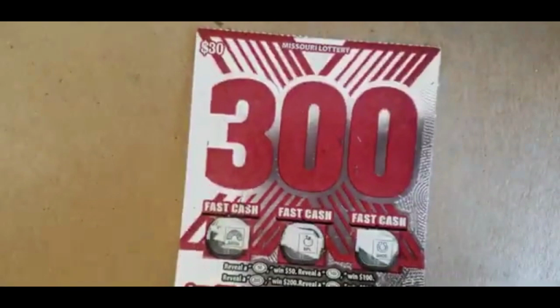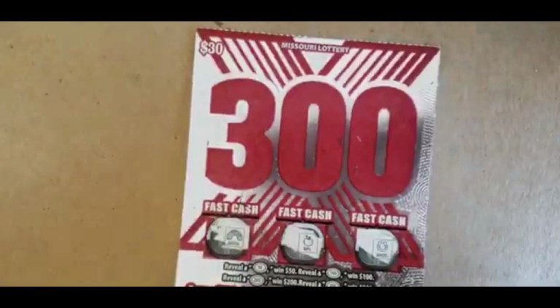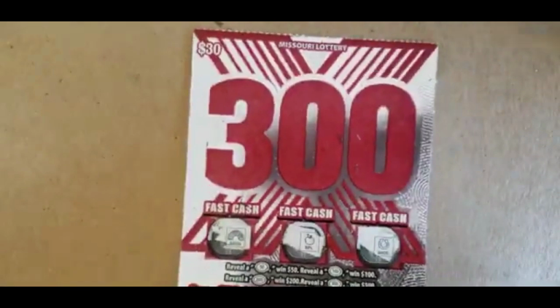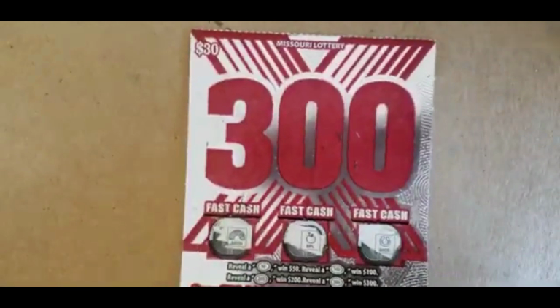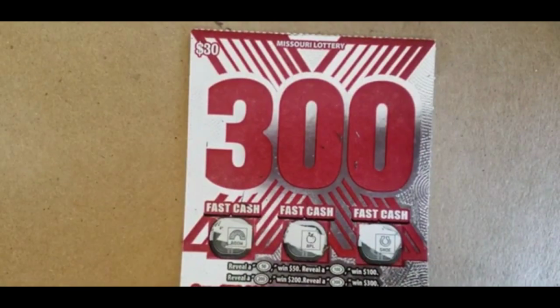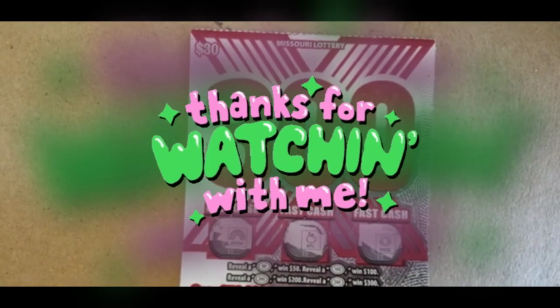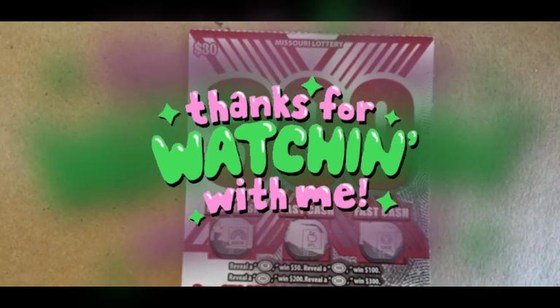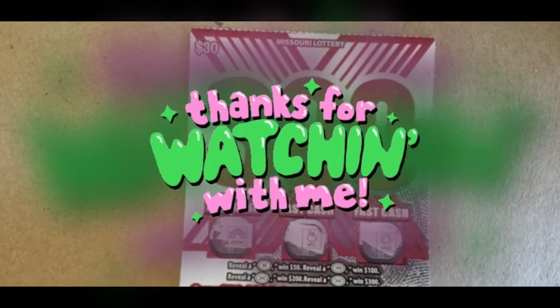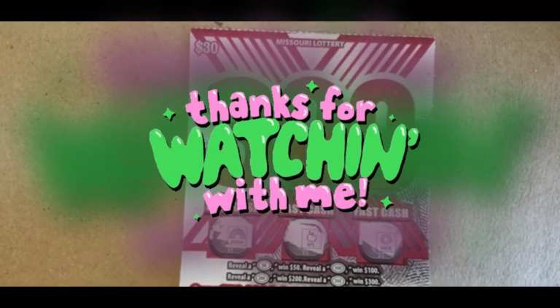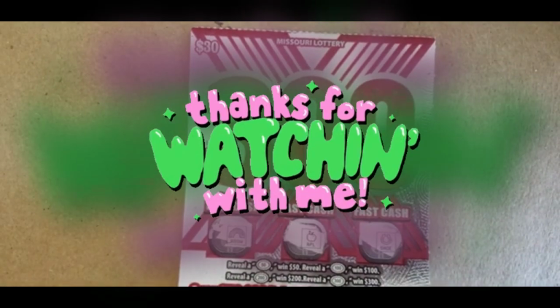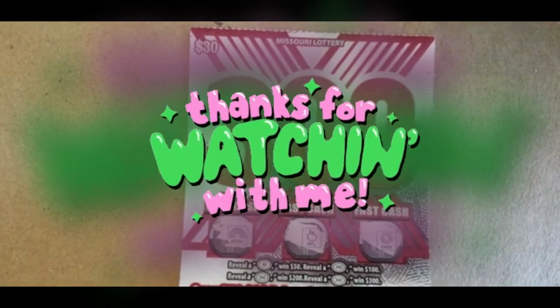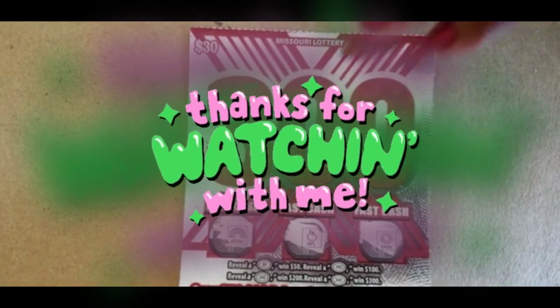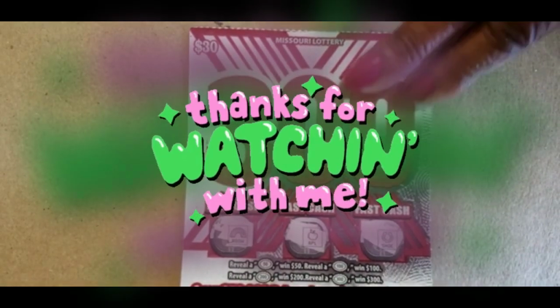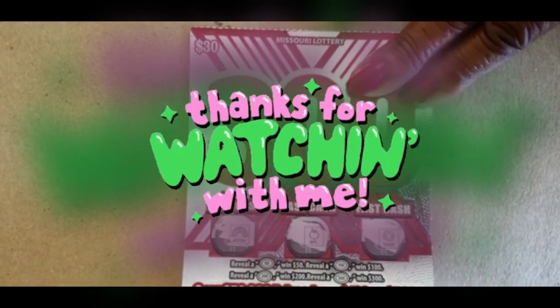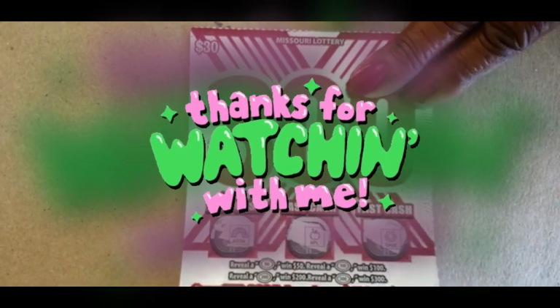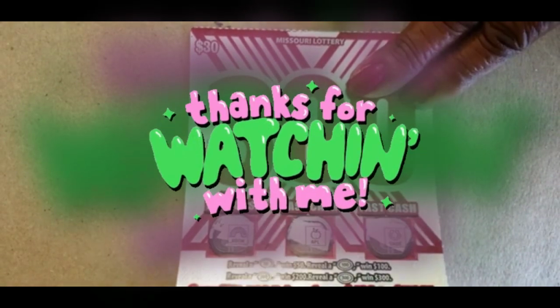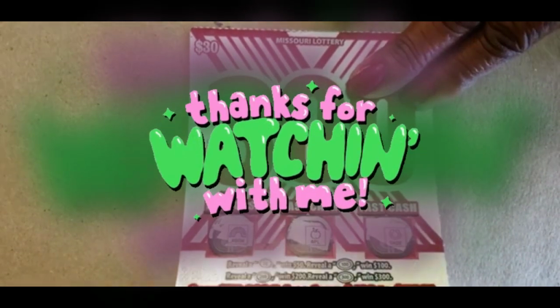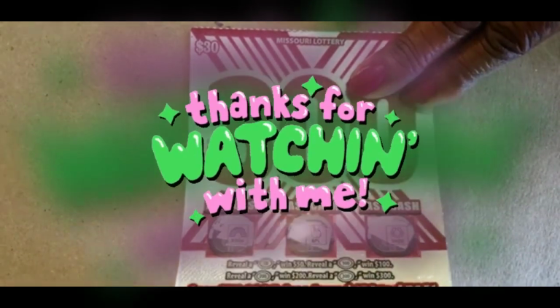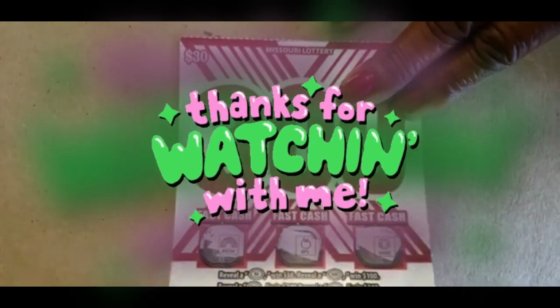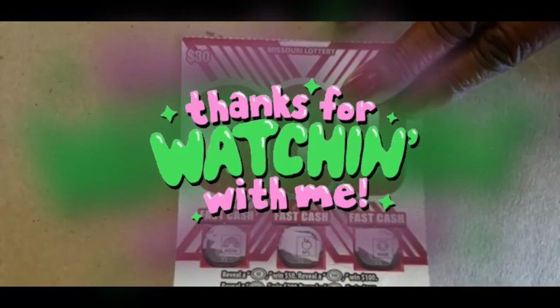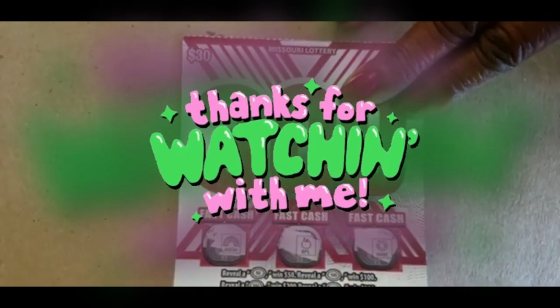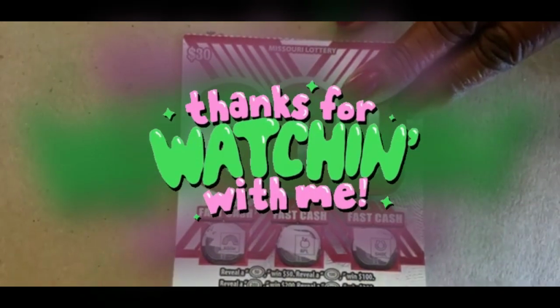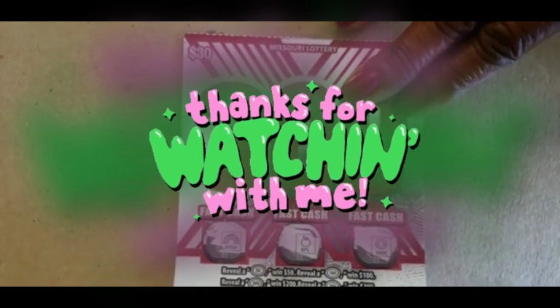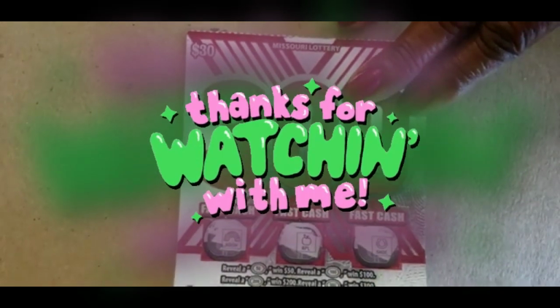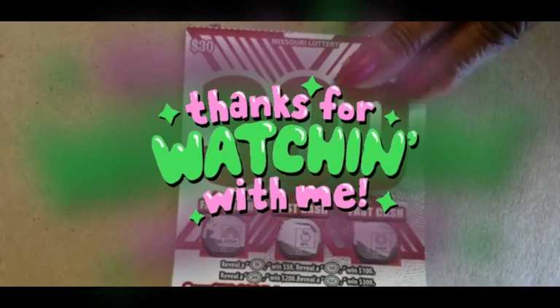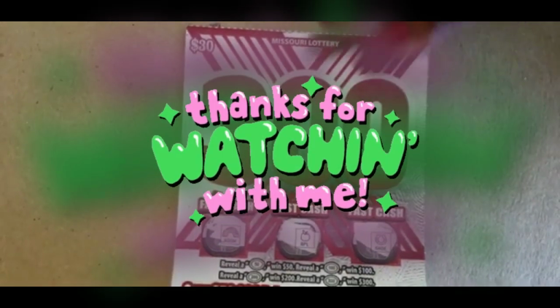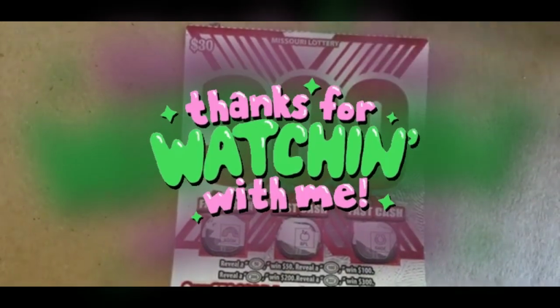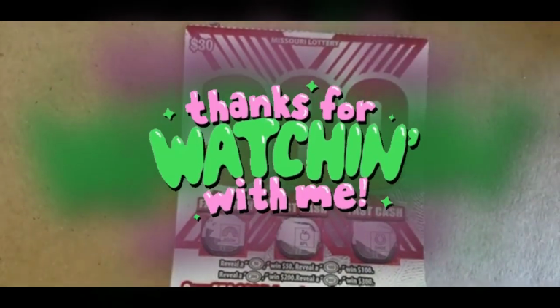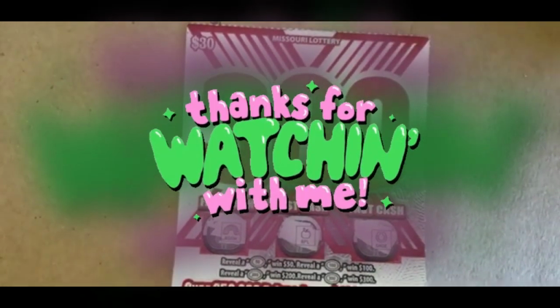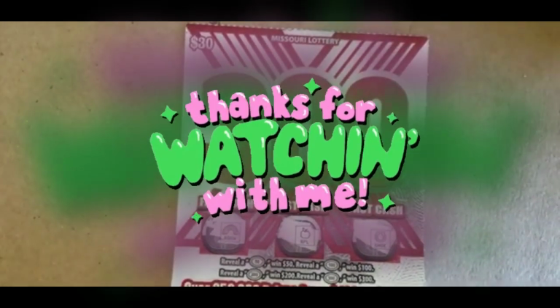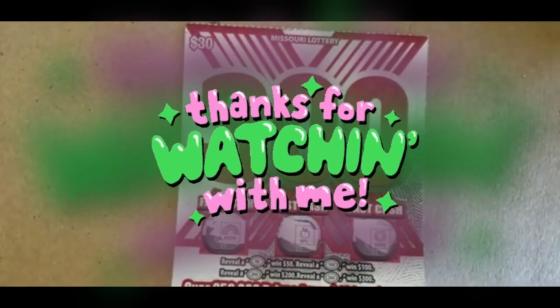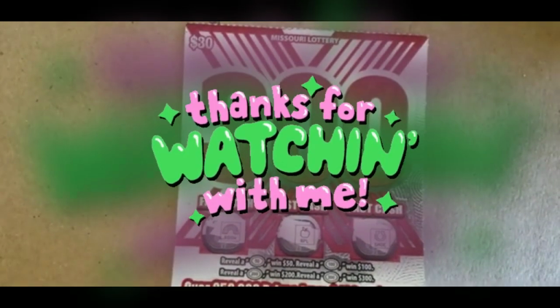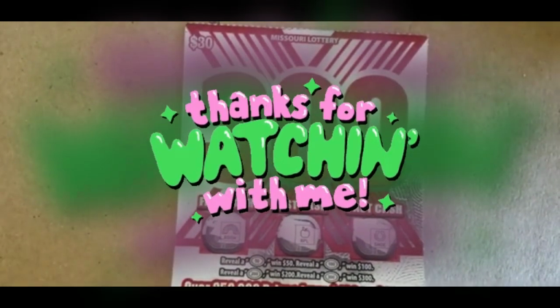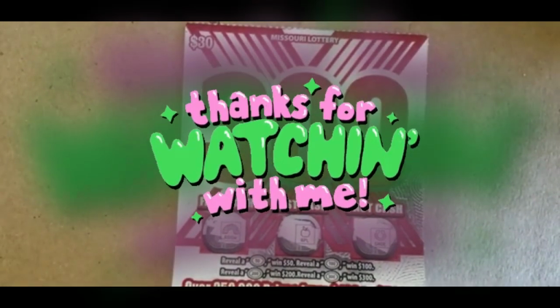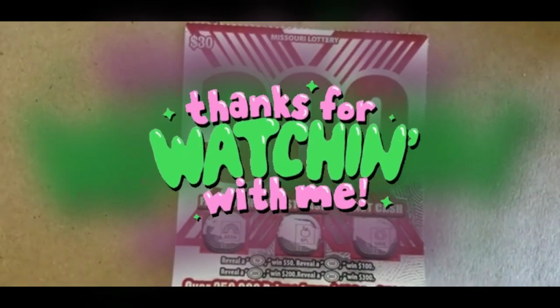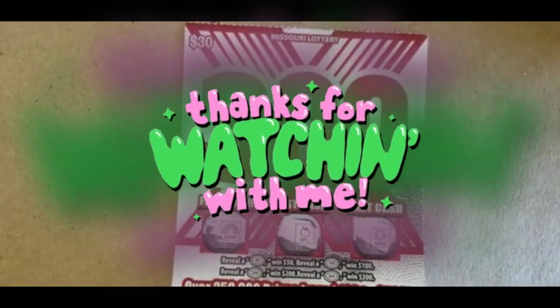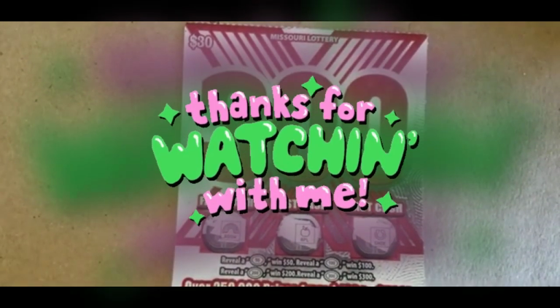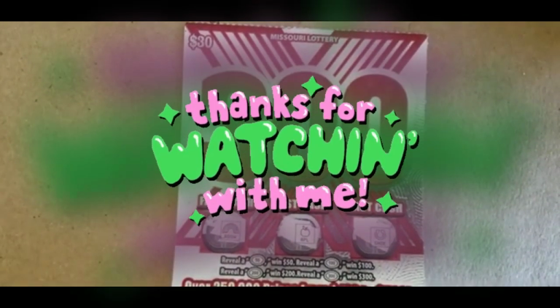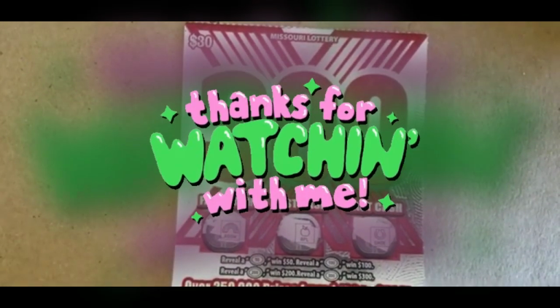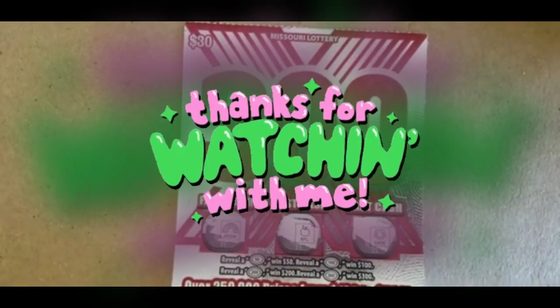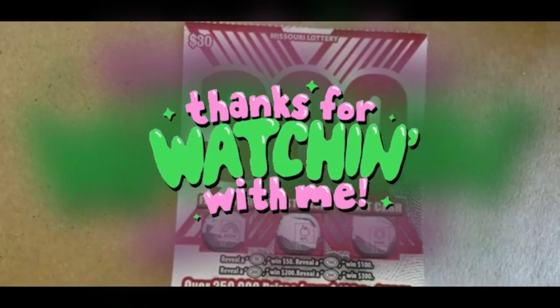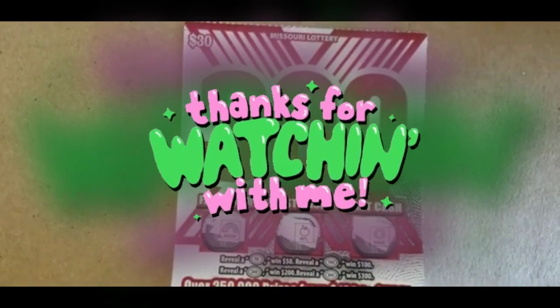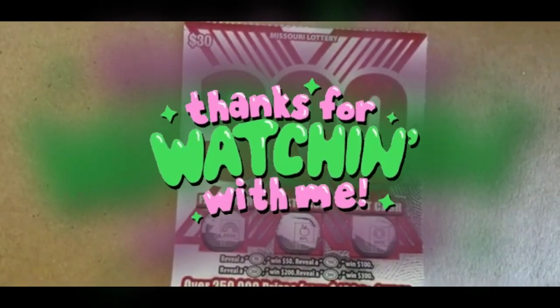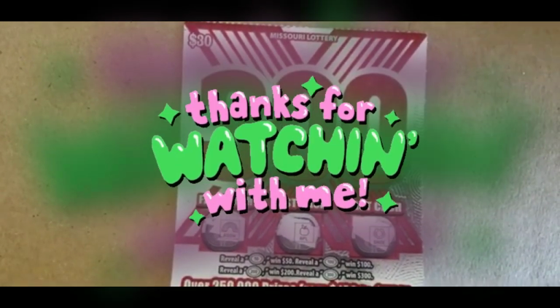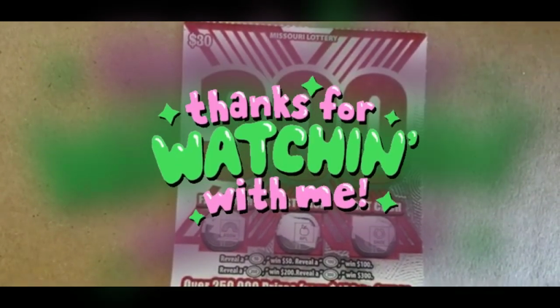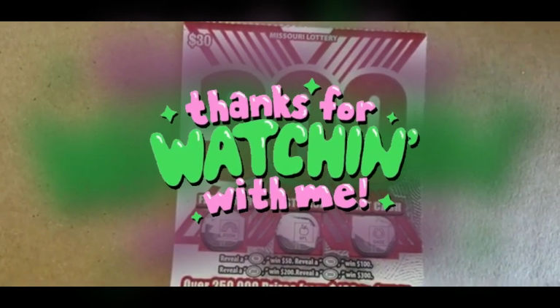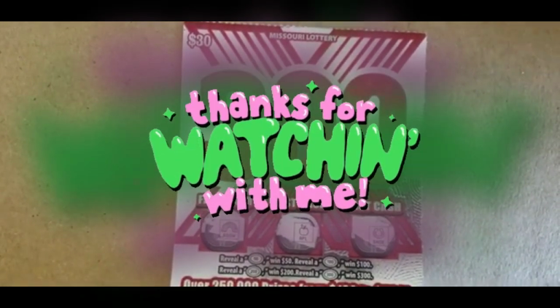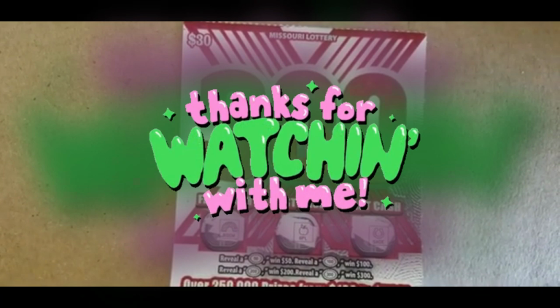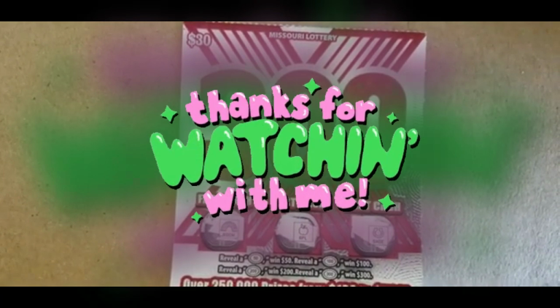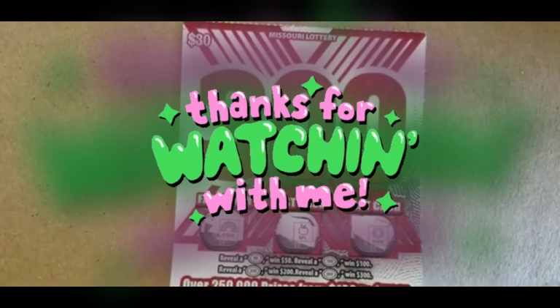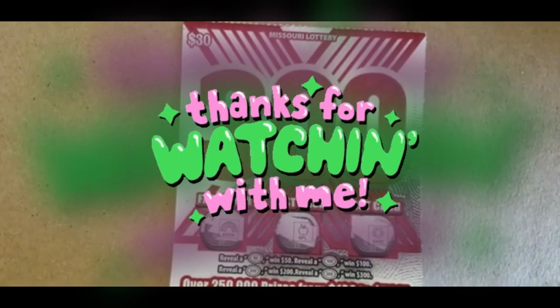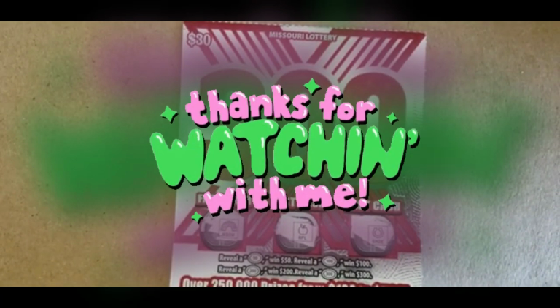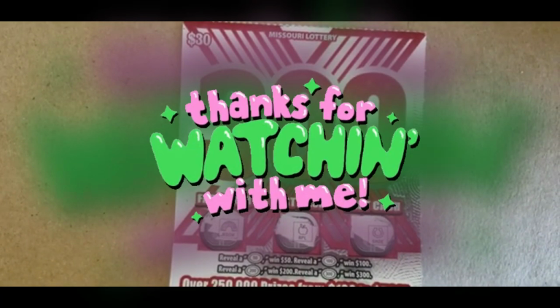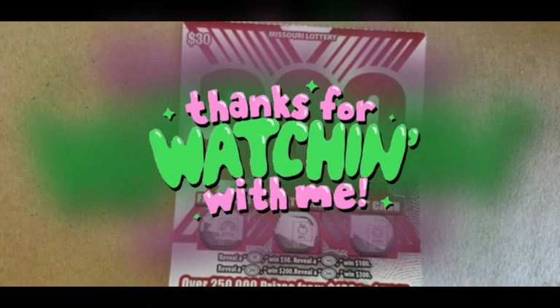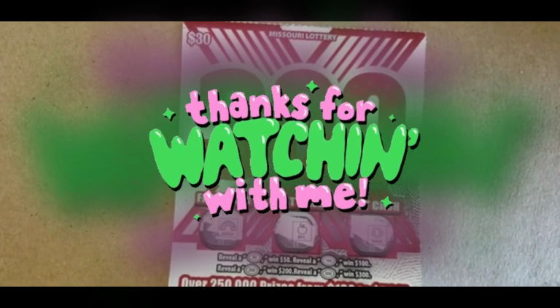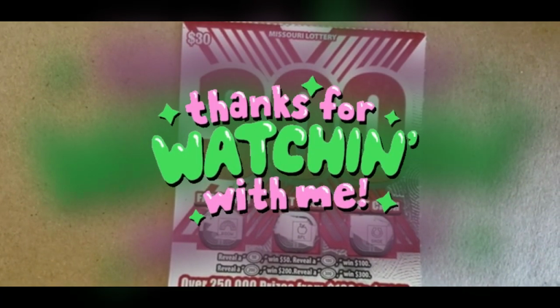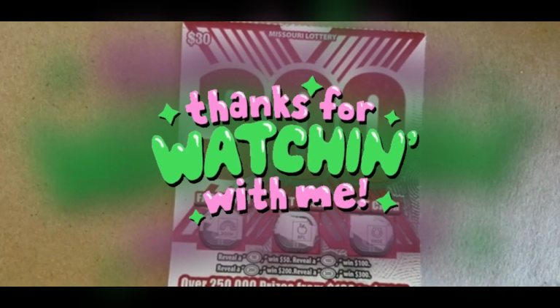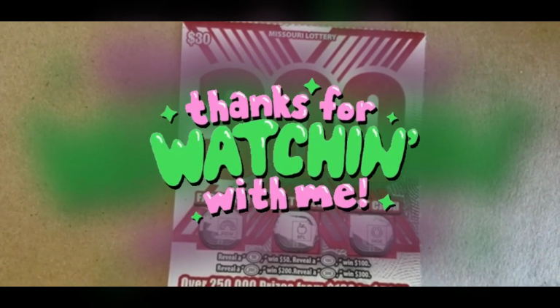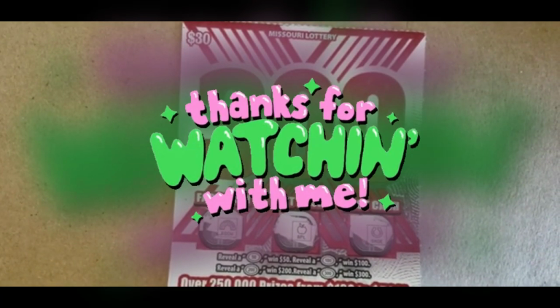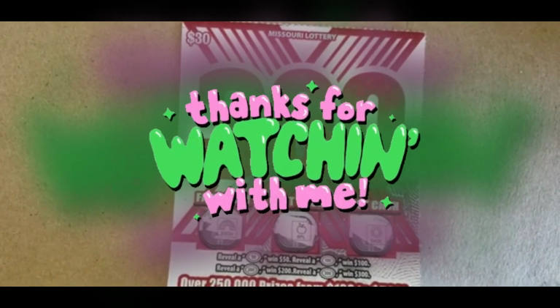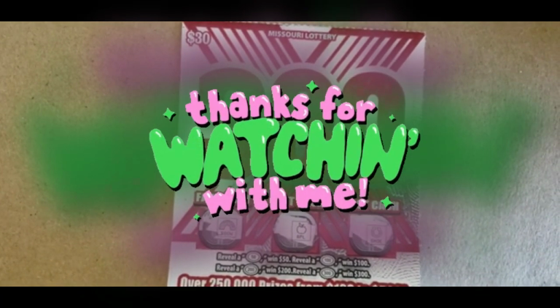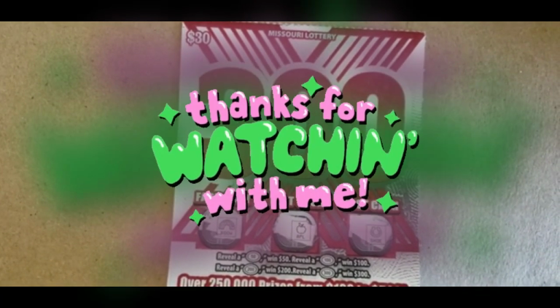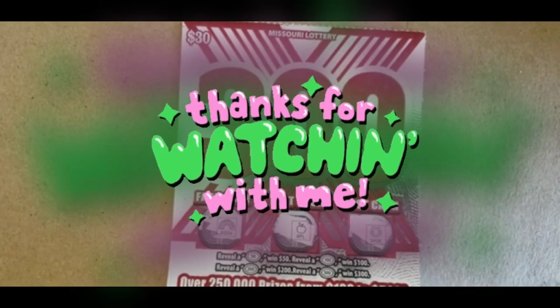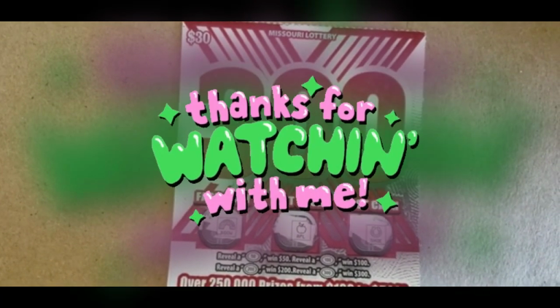Thank you for watching, everyone. Everyone have a good evening. Take care. Bye.